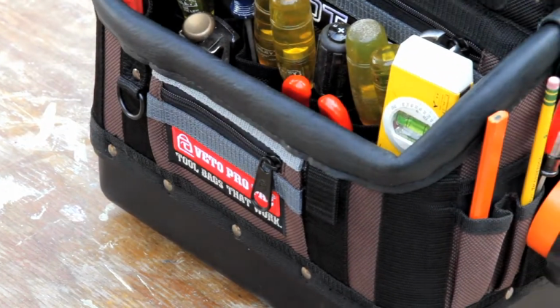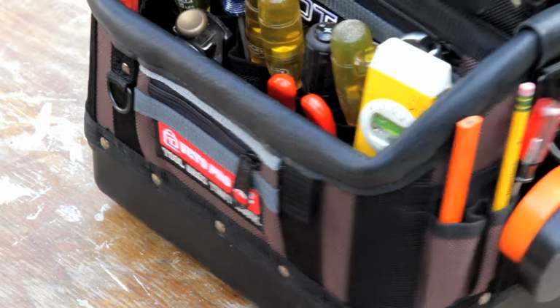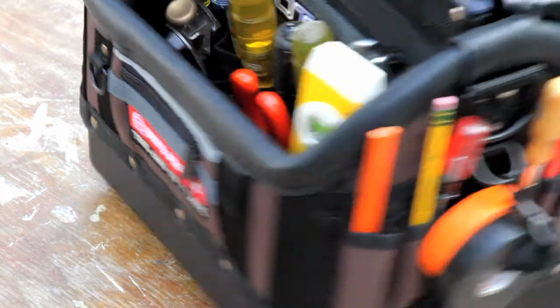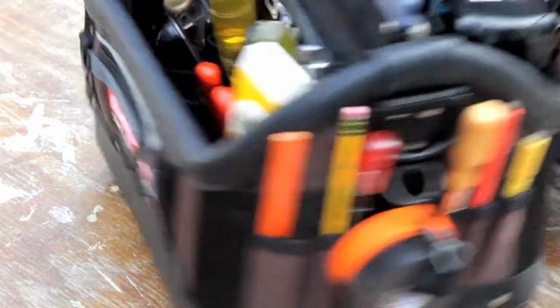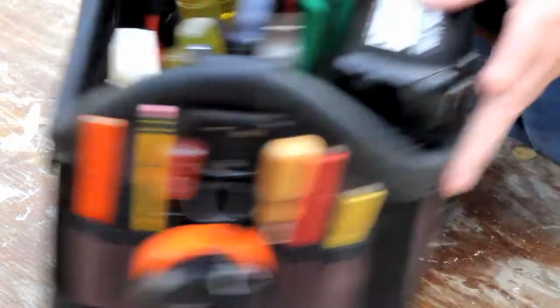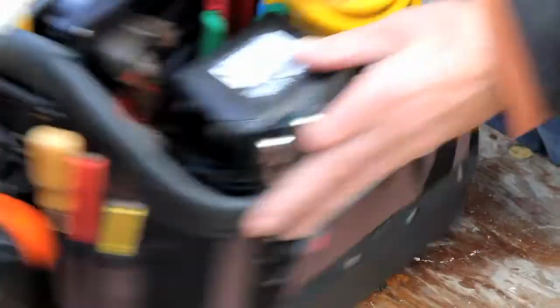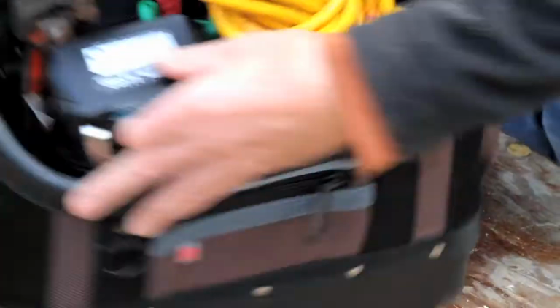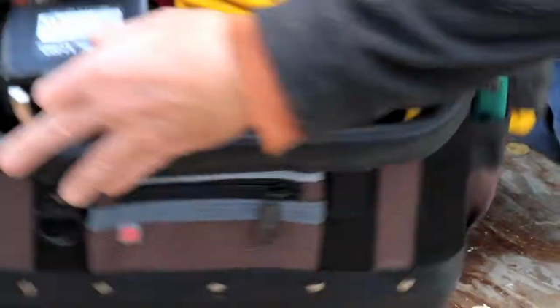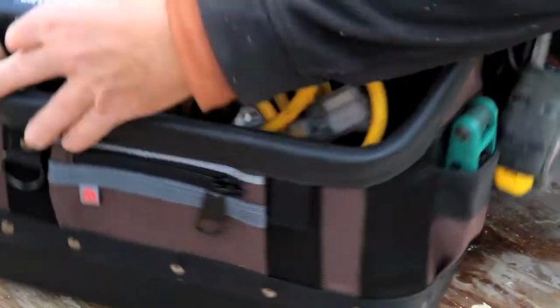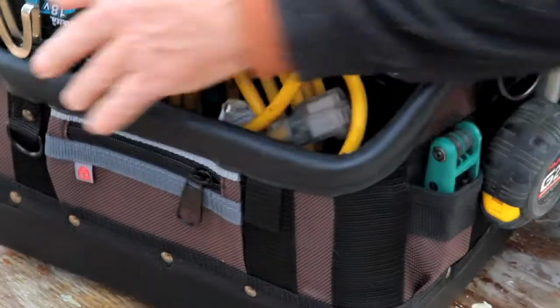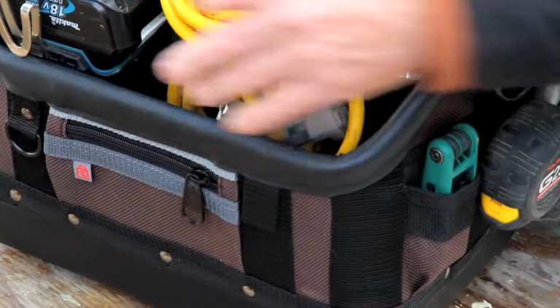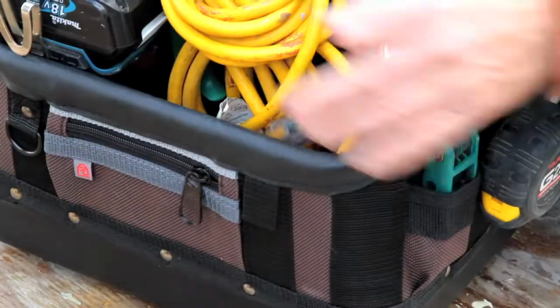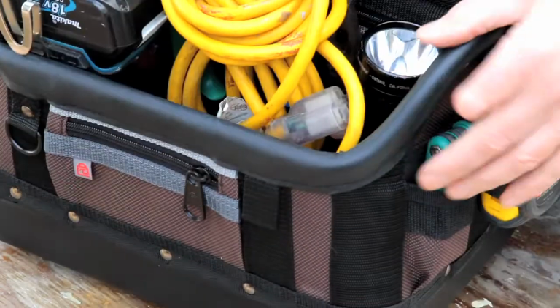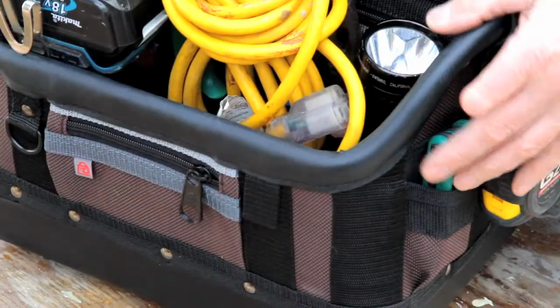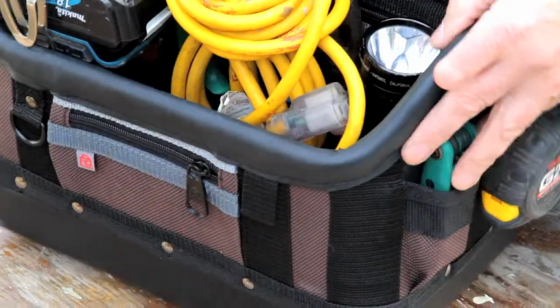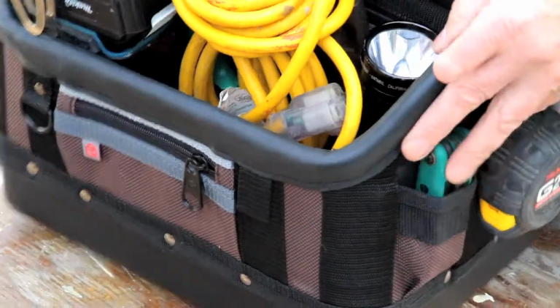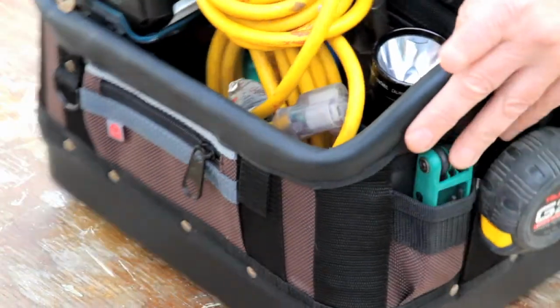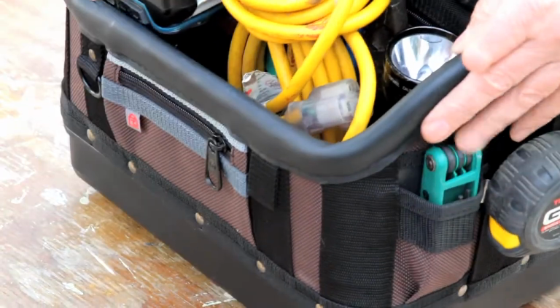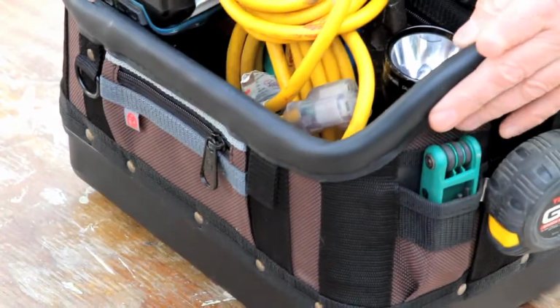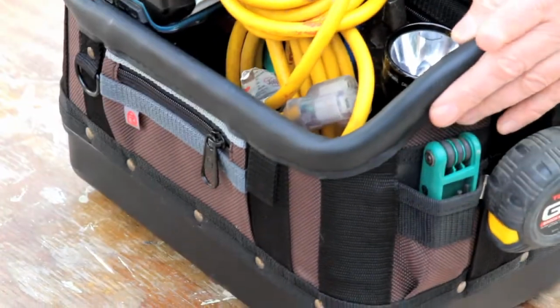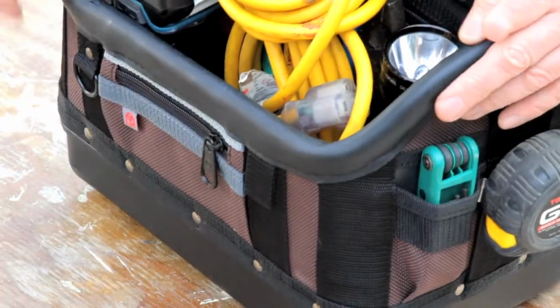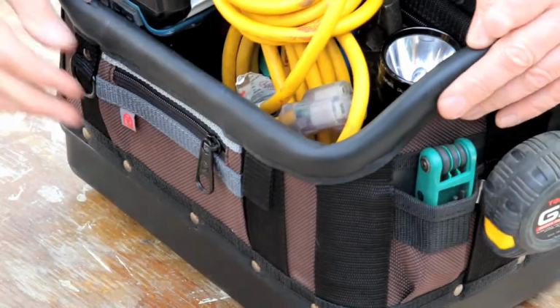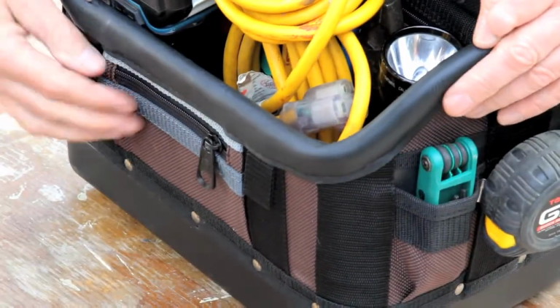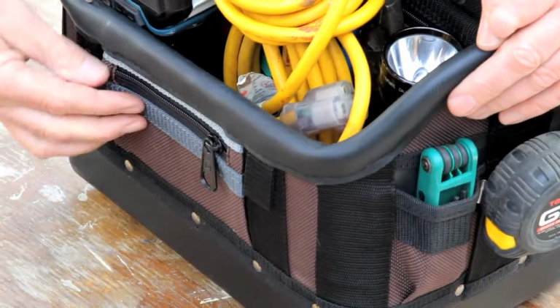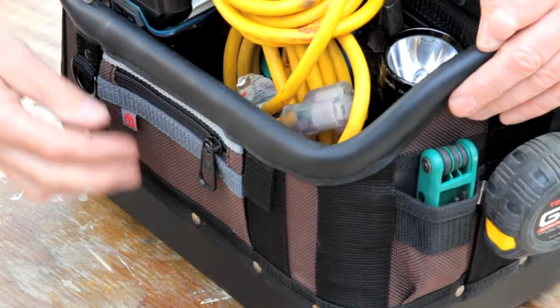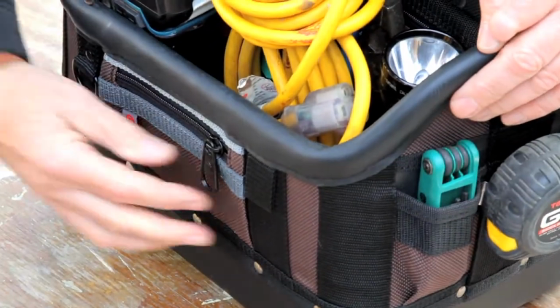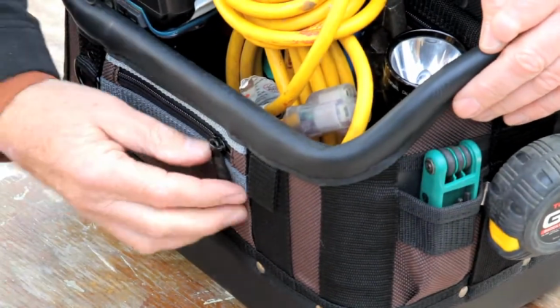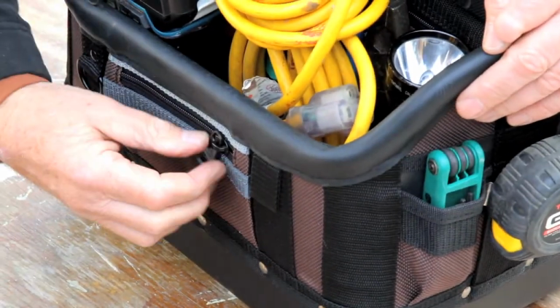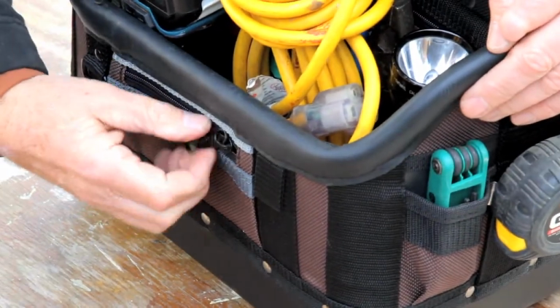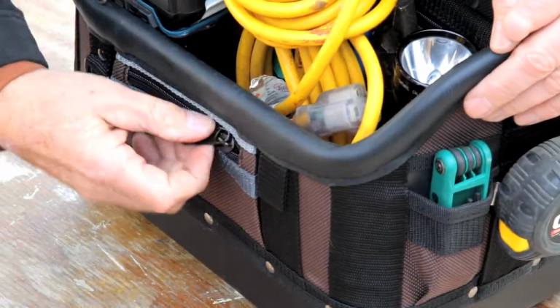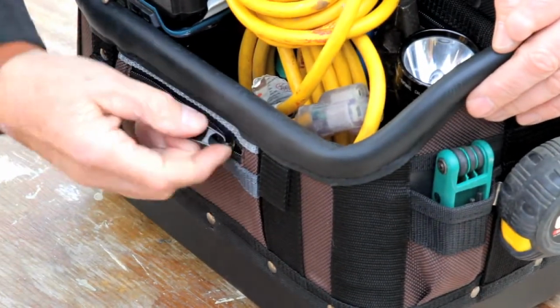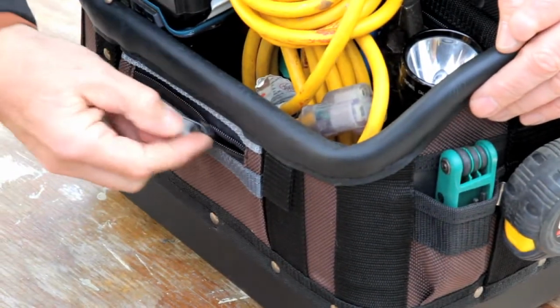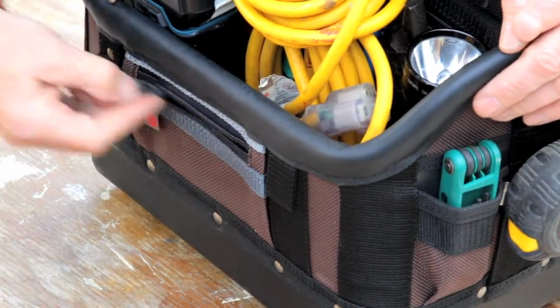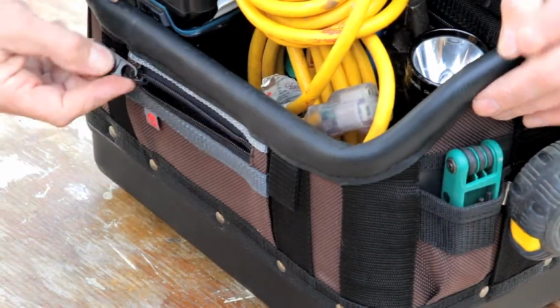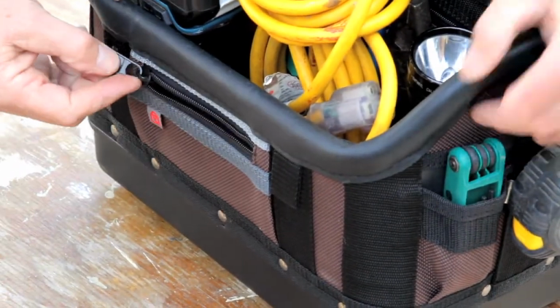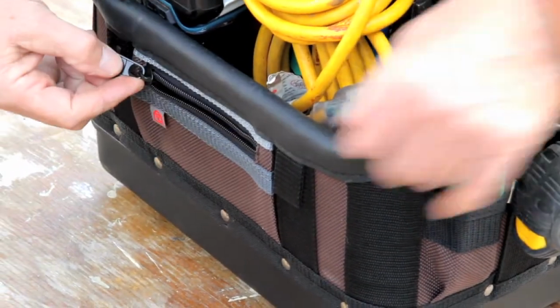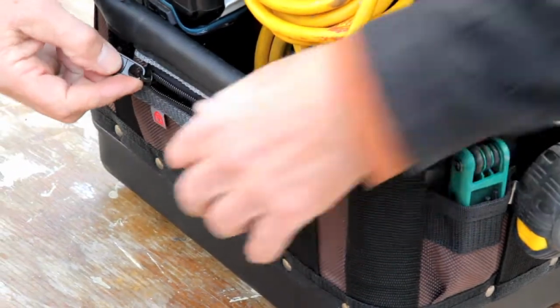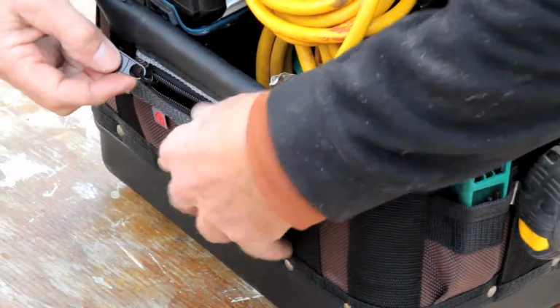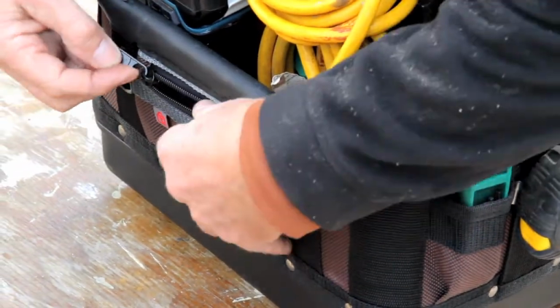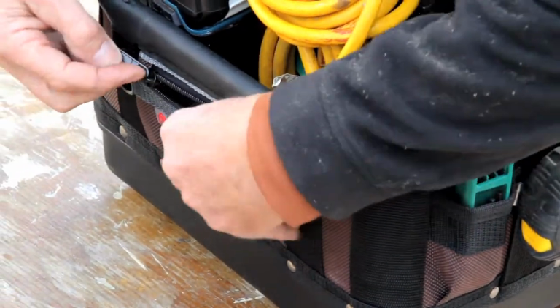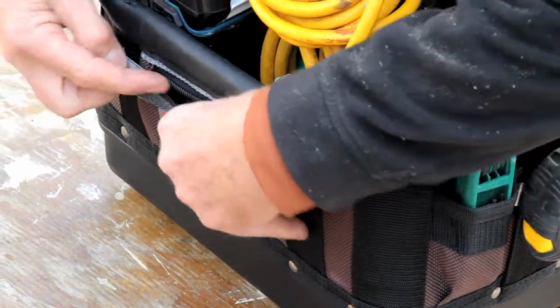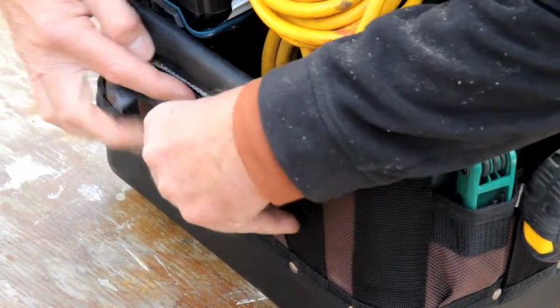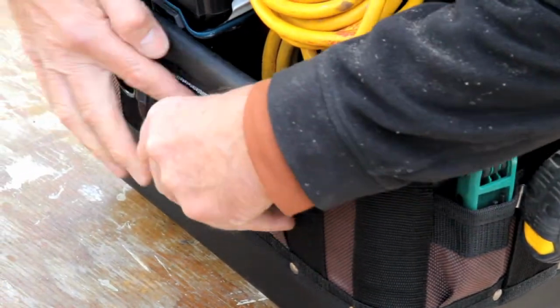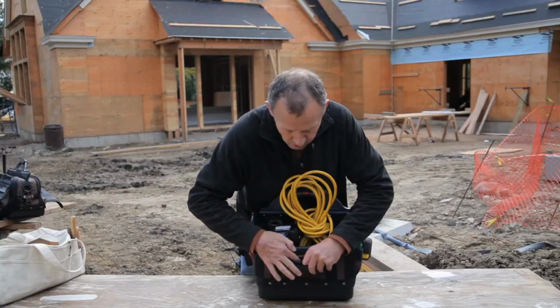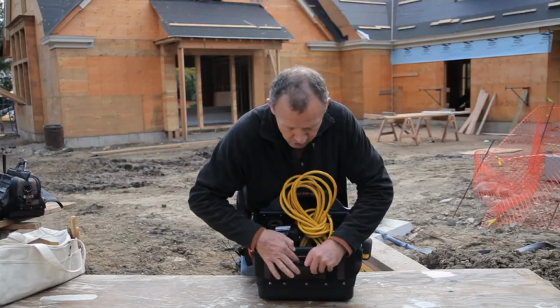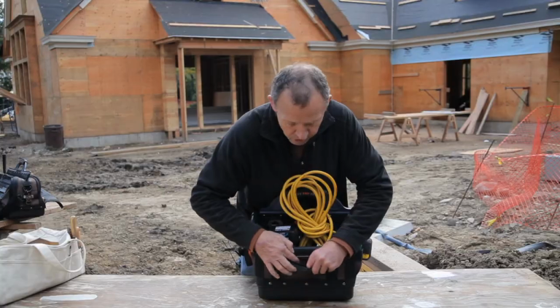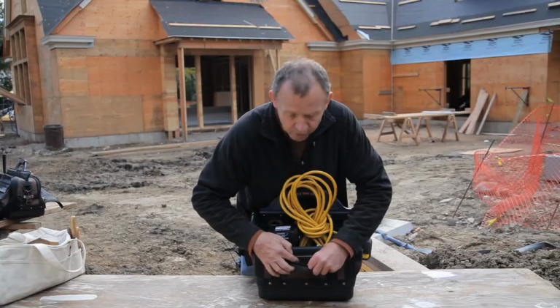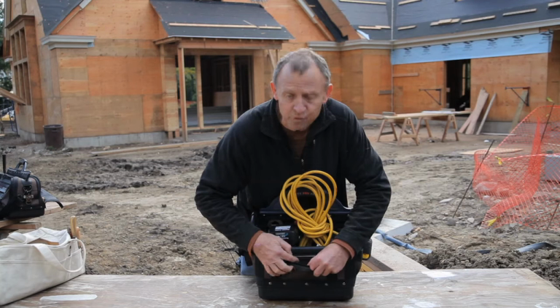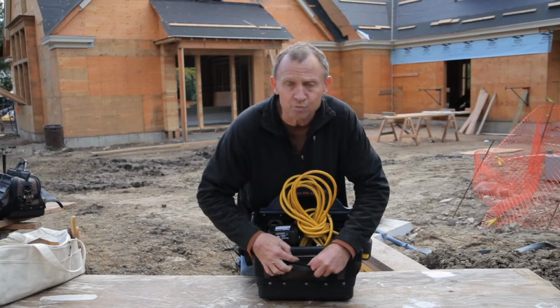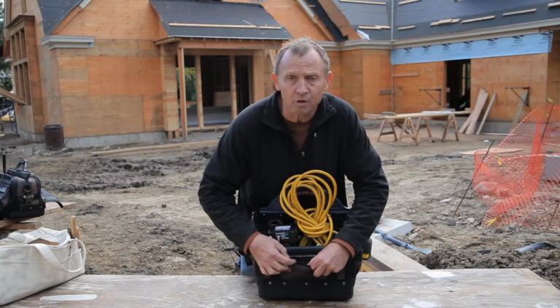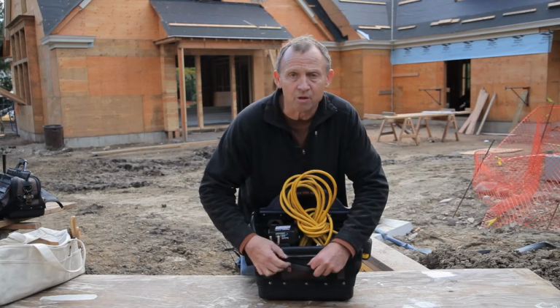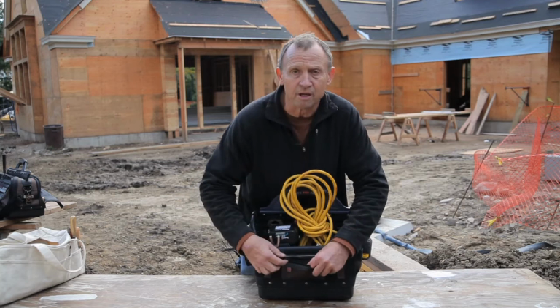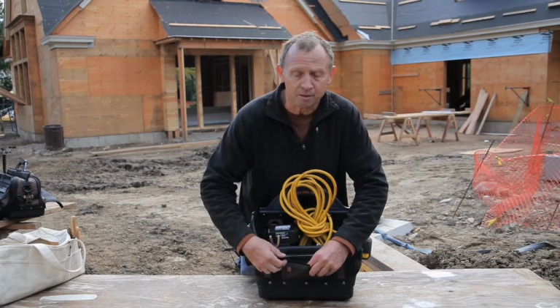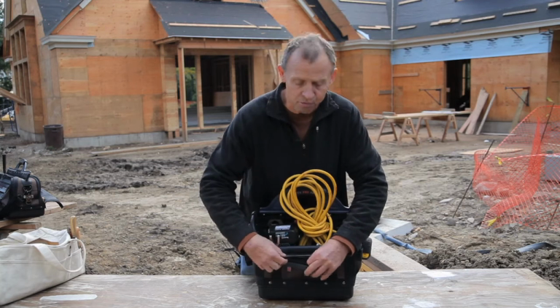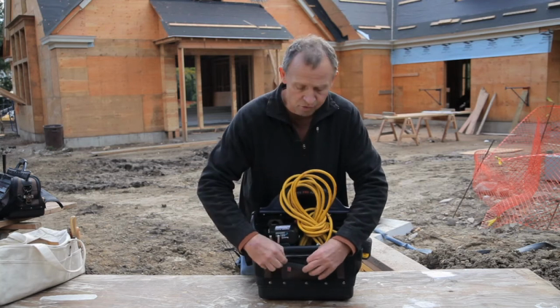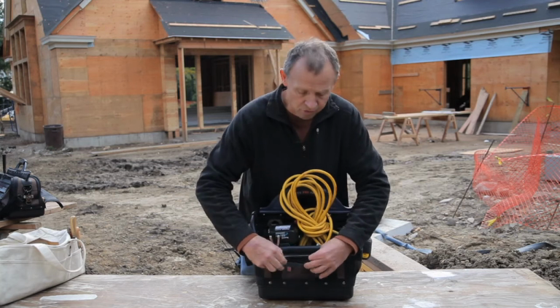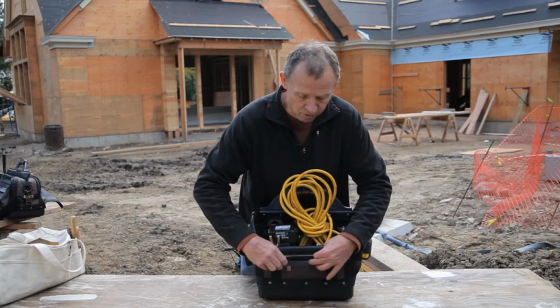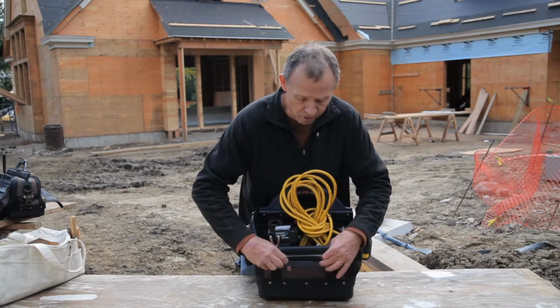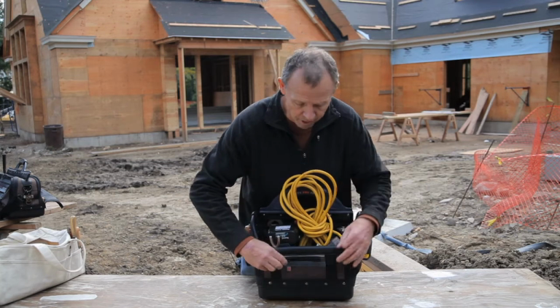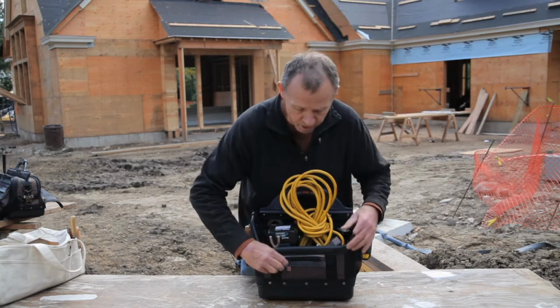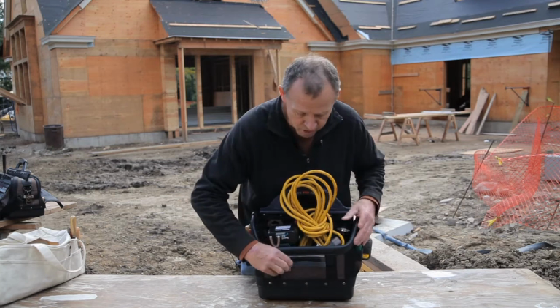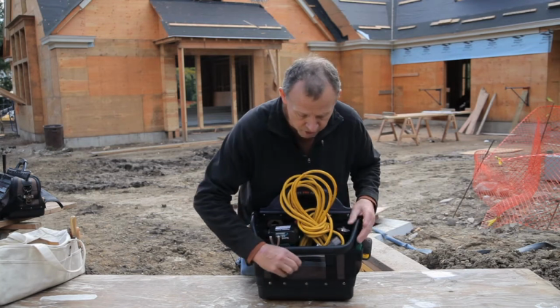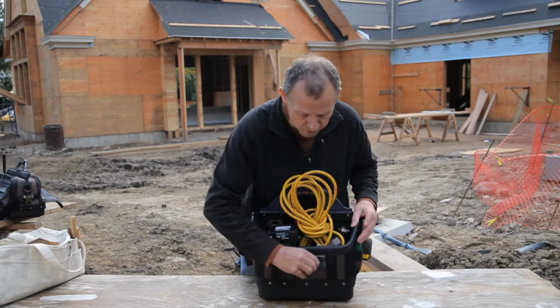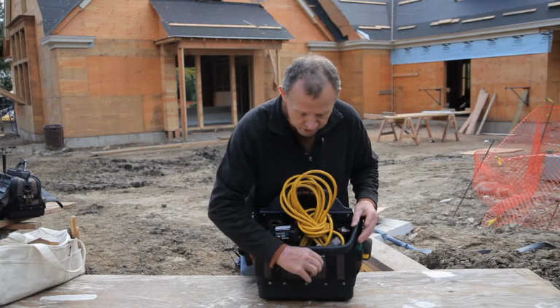And on the reverse side, same thing — we have a flat zippered pocket here also for small items, wire nuts and bits.